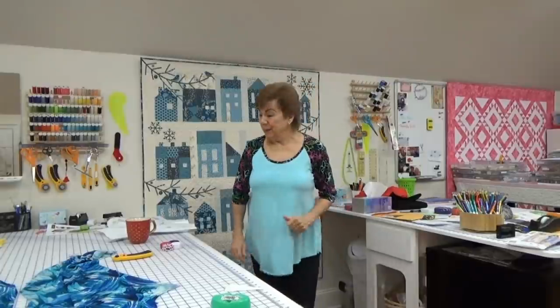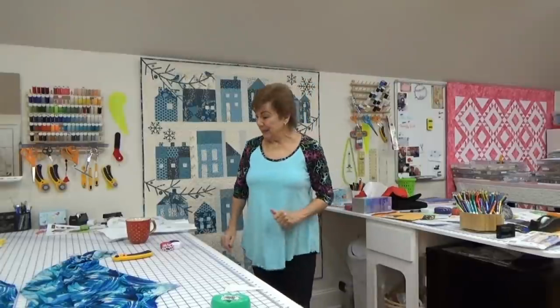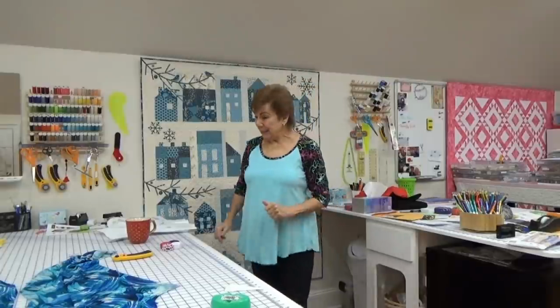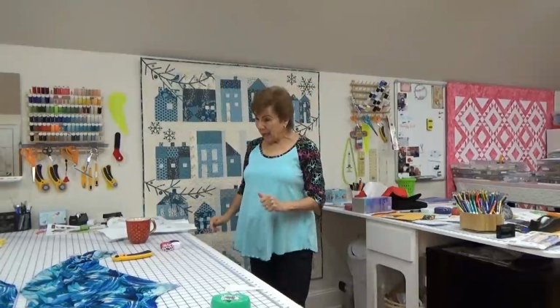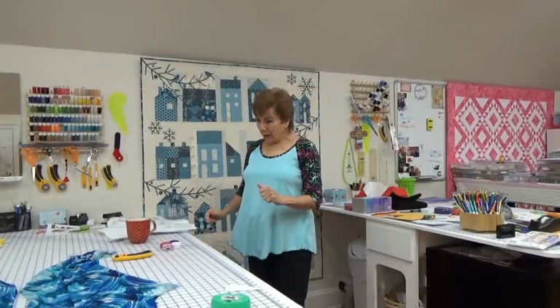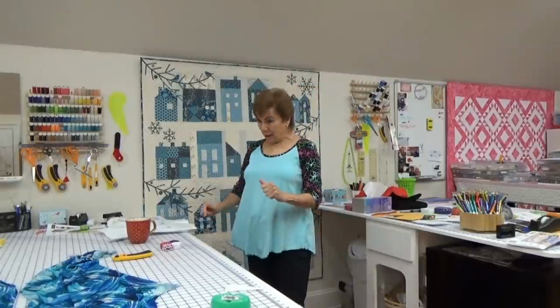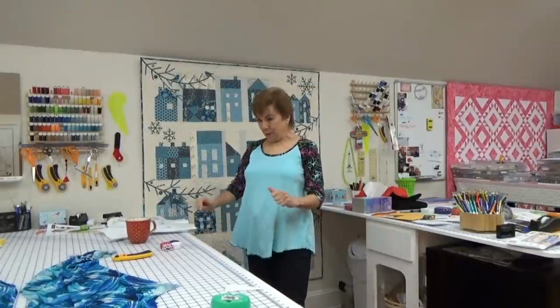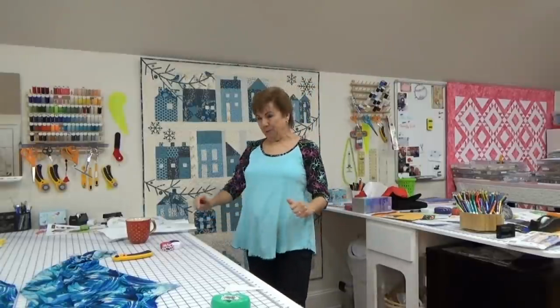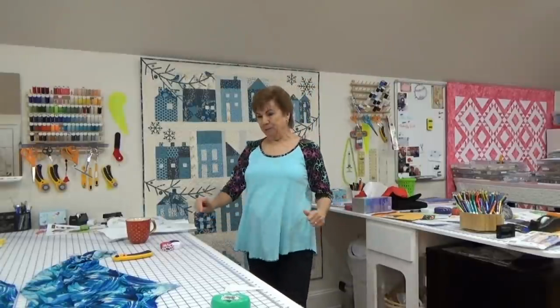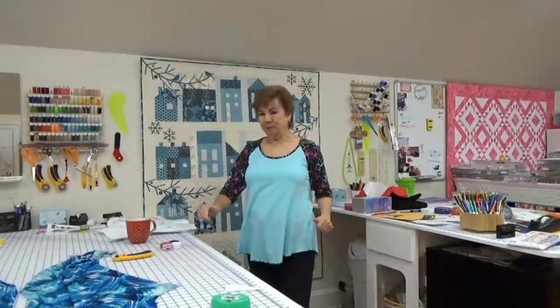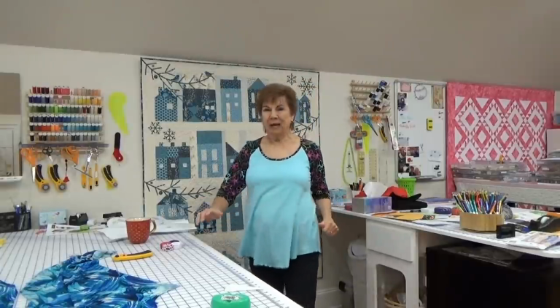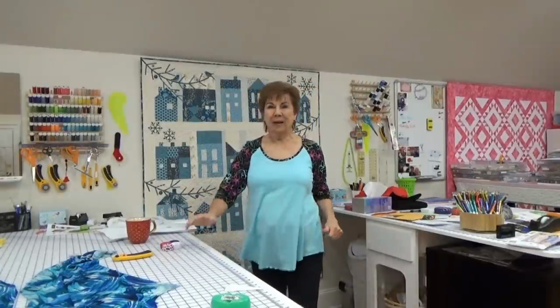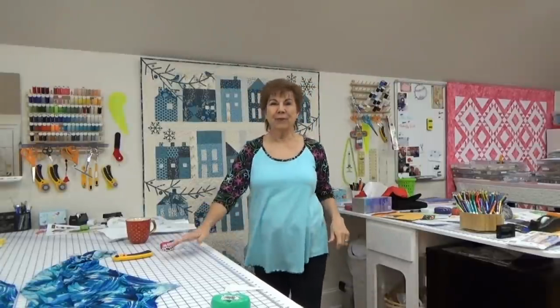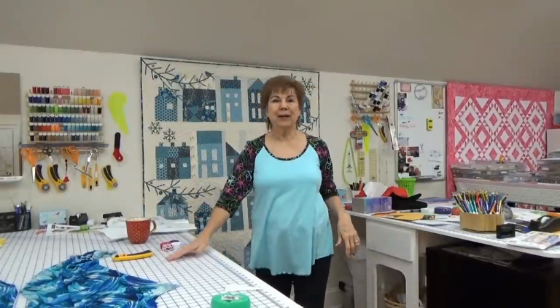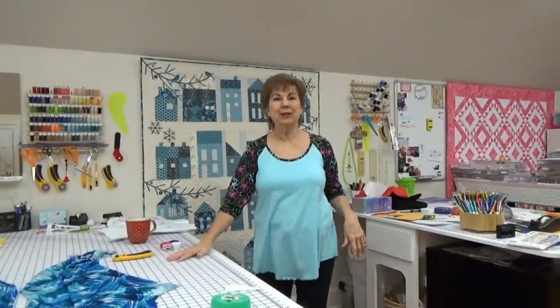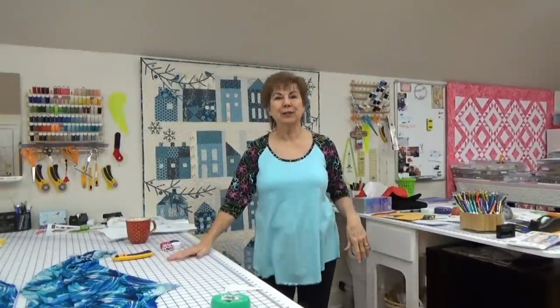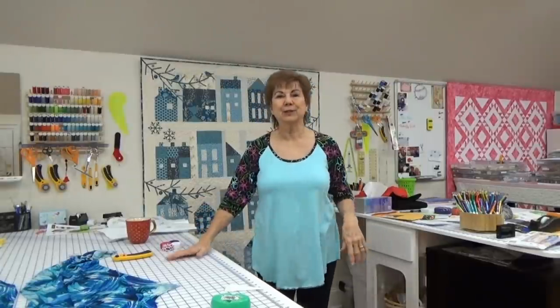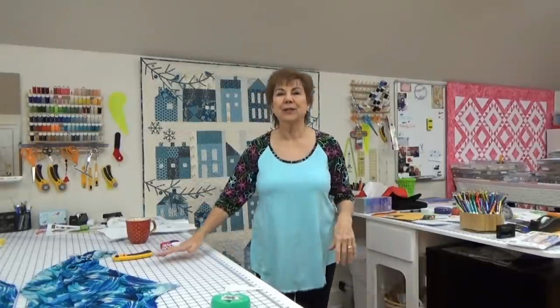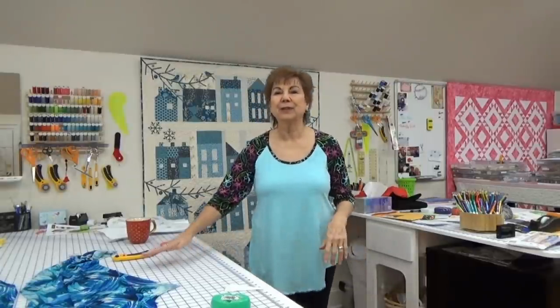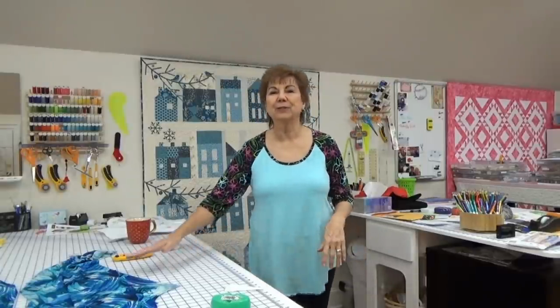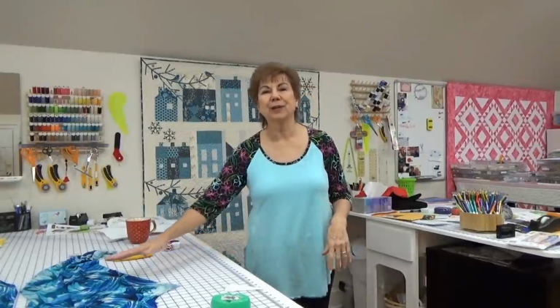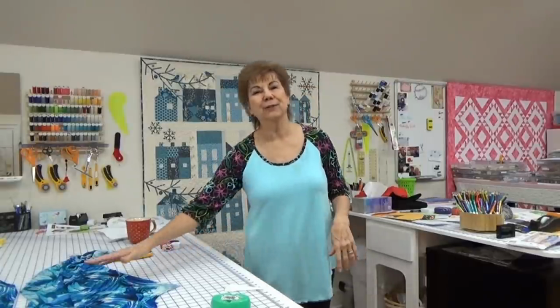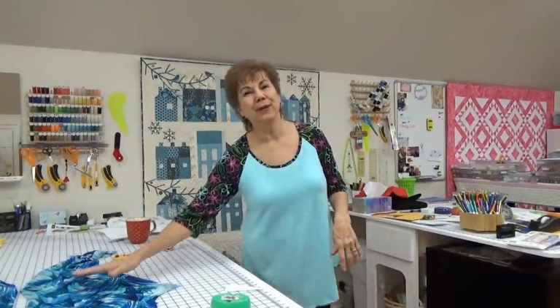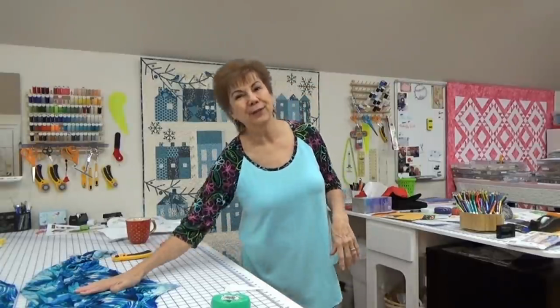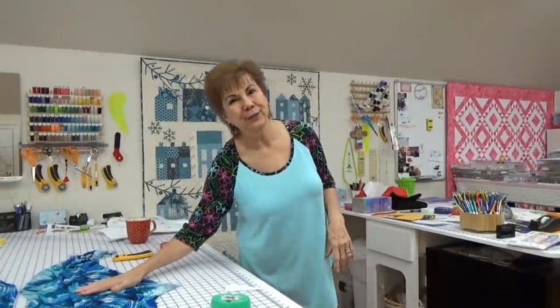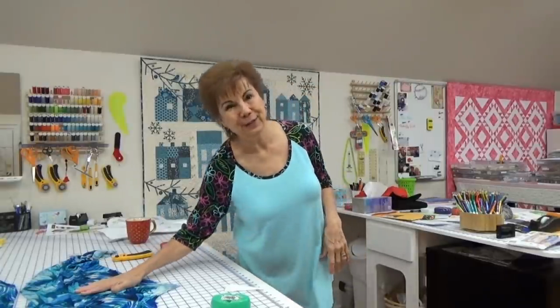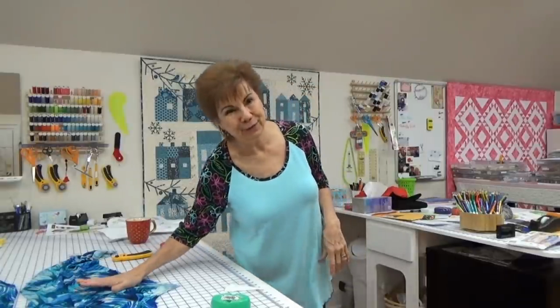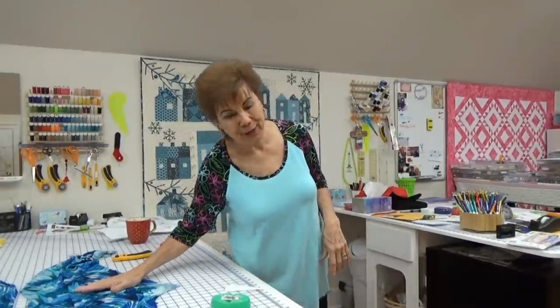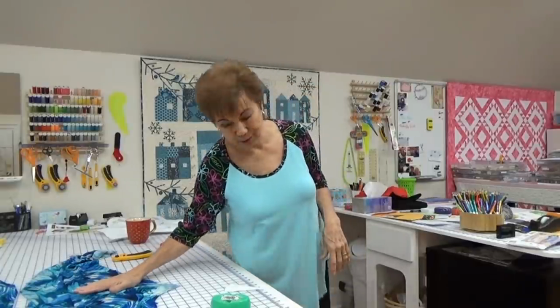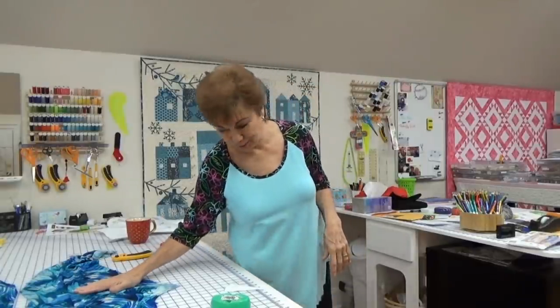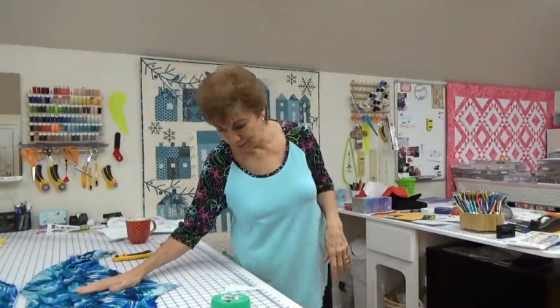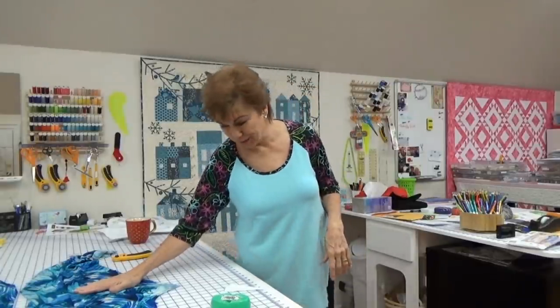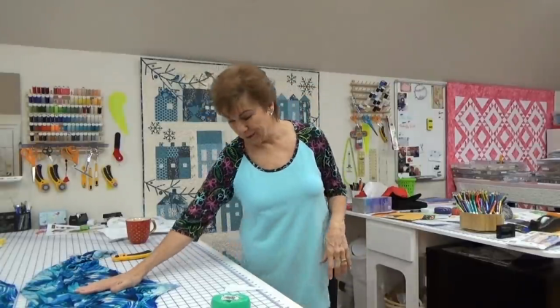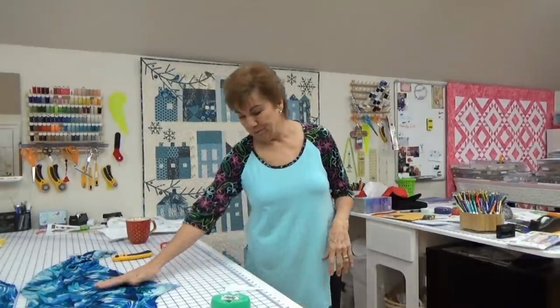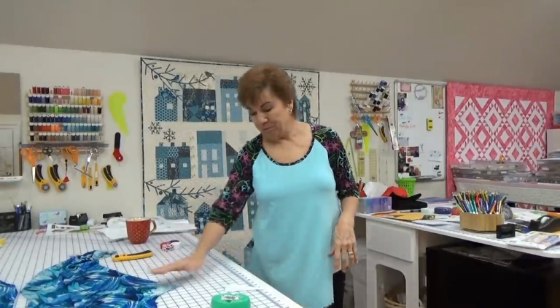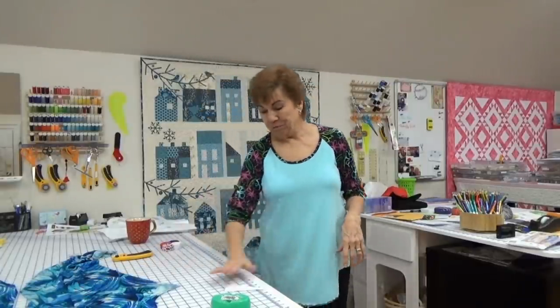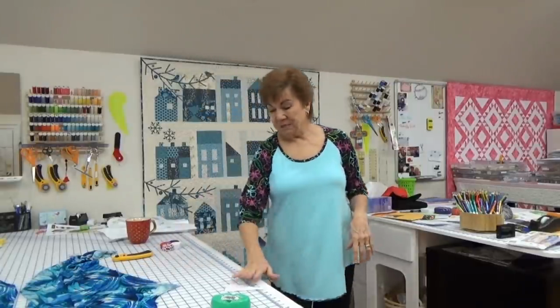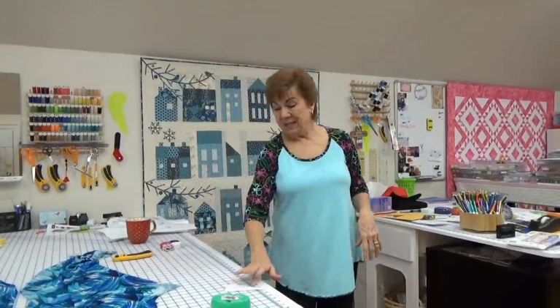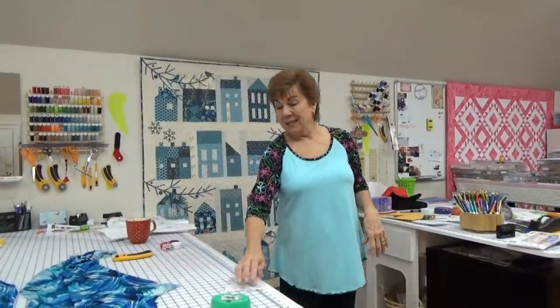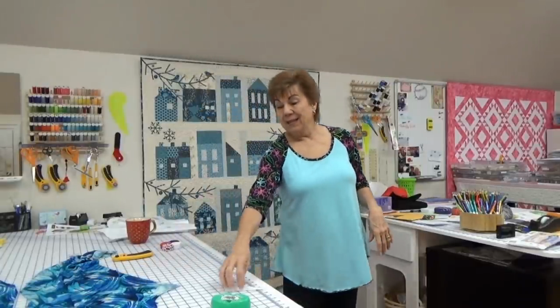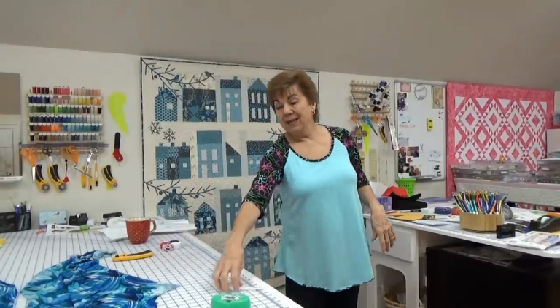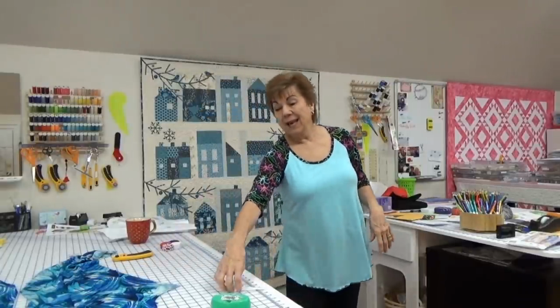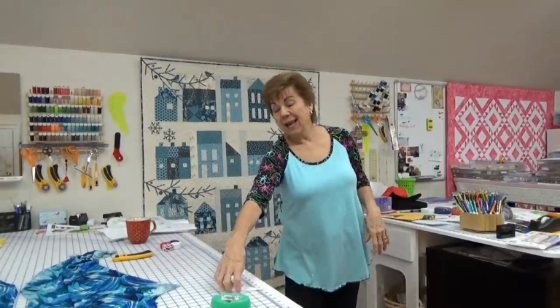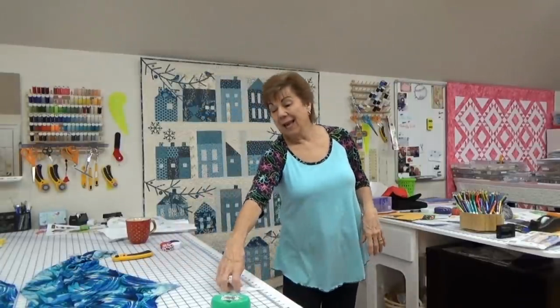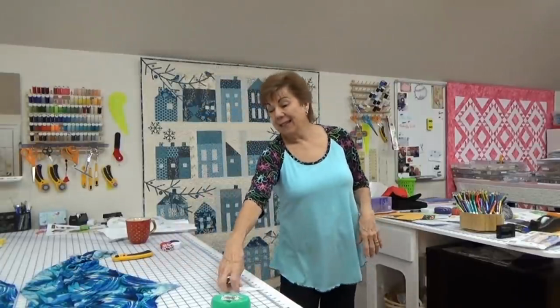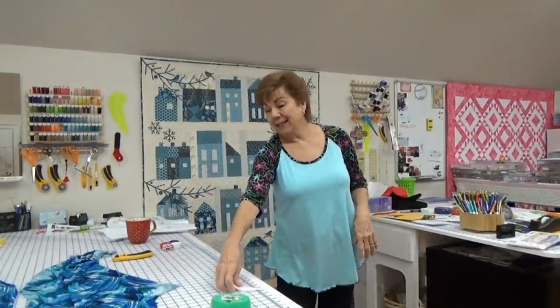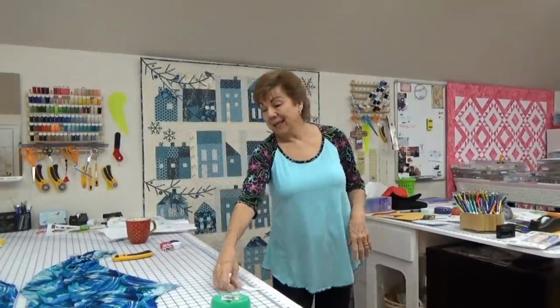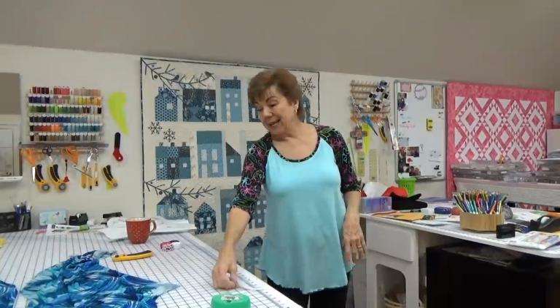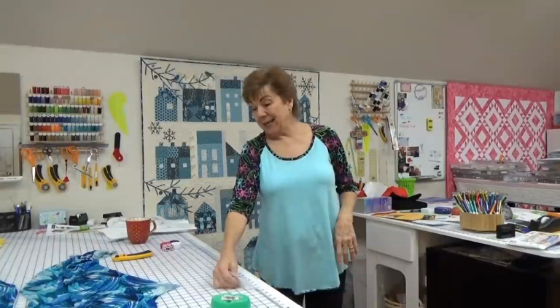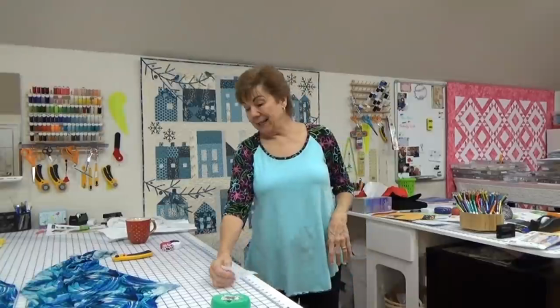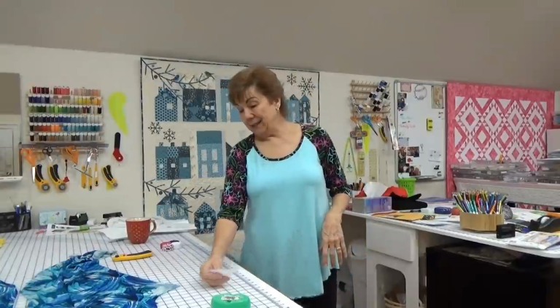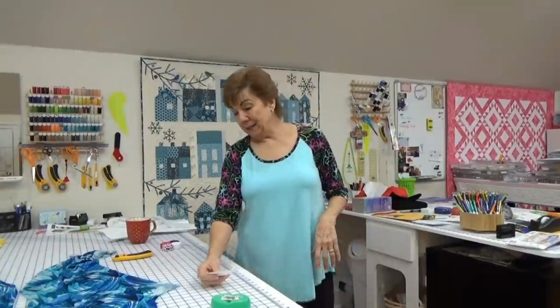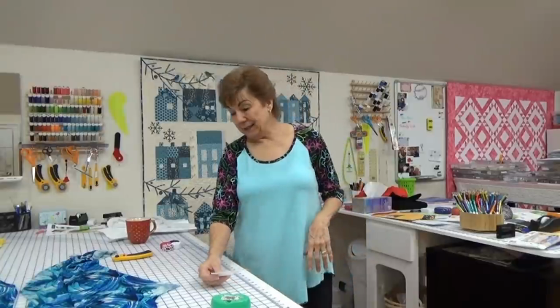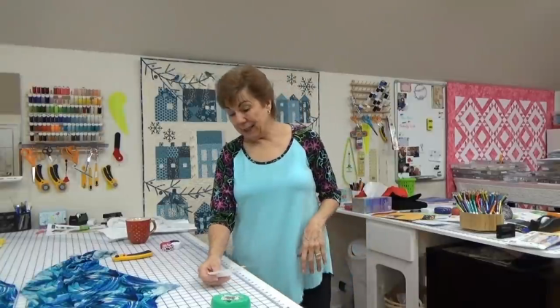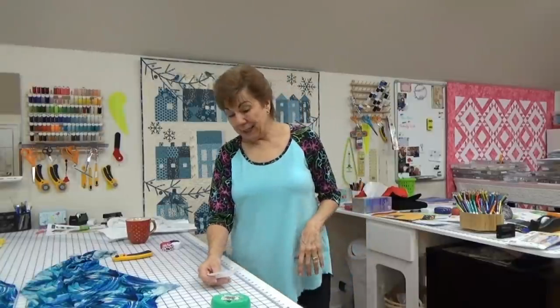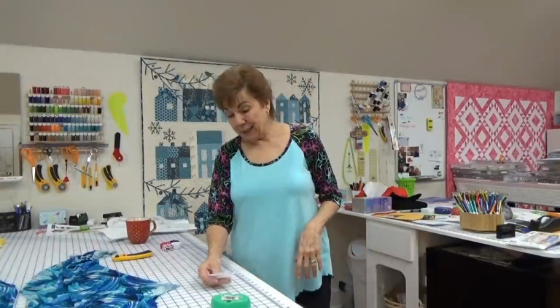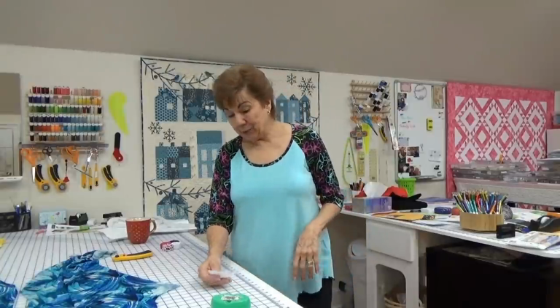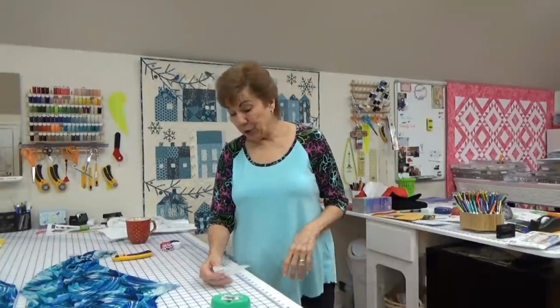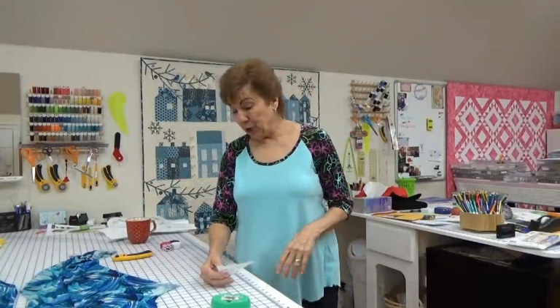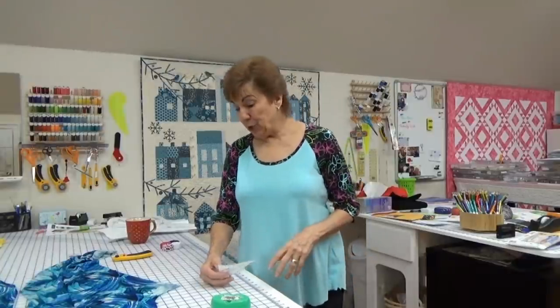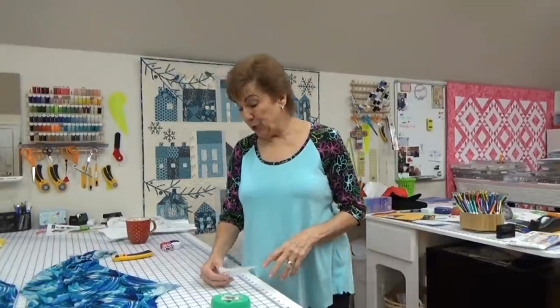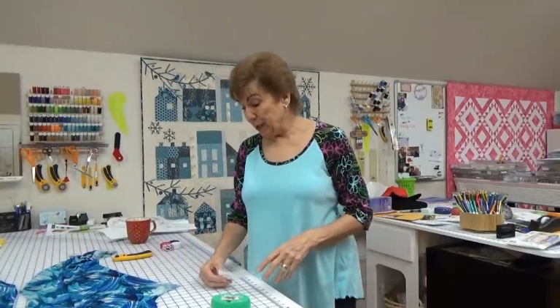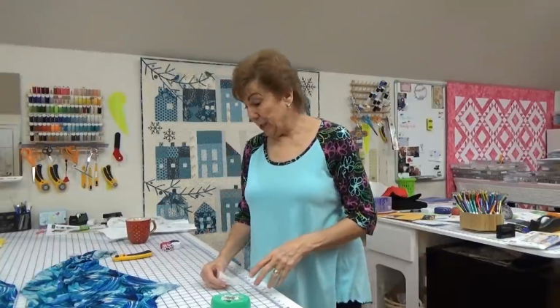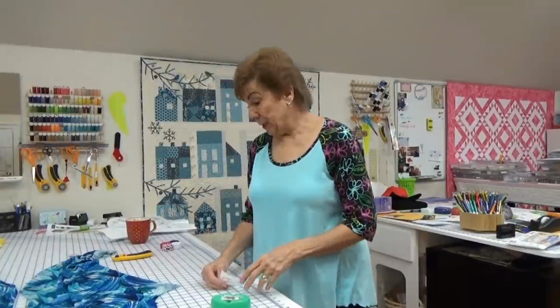I'm going to make something blue for the Sew Away the Blues Challenge. I found this fun, fun fabric and decided I'm going to use it.